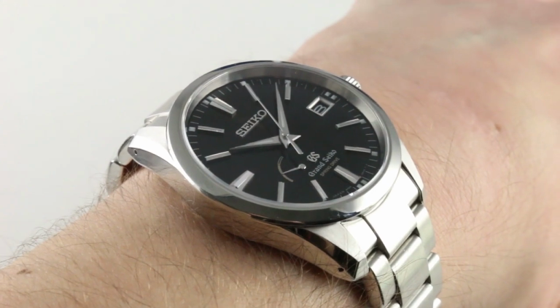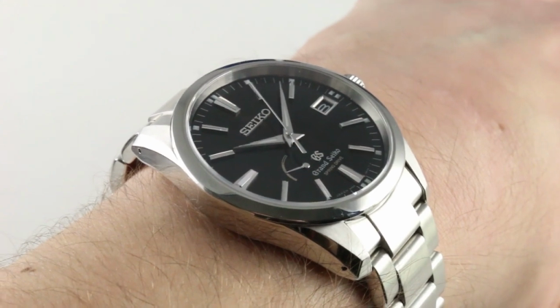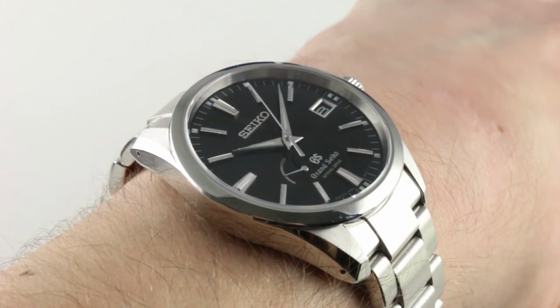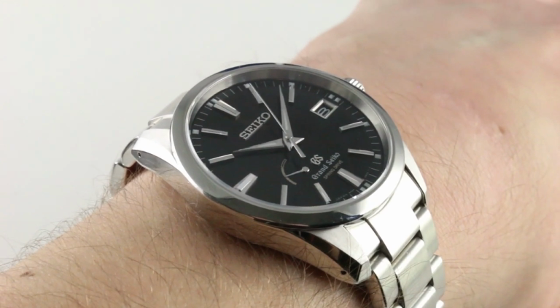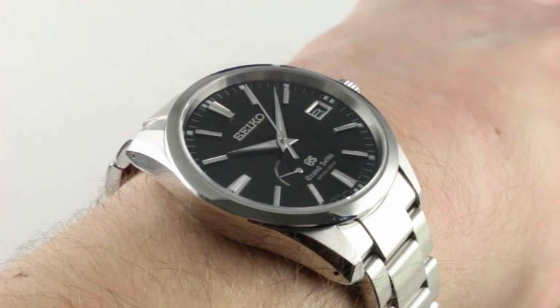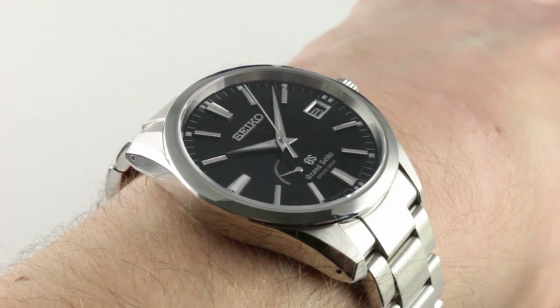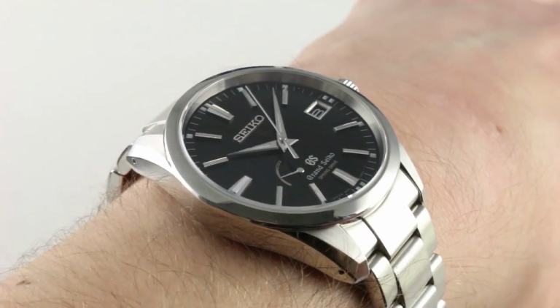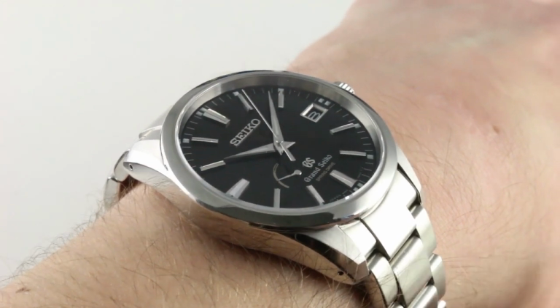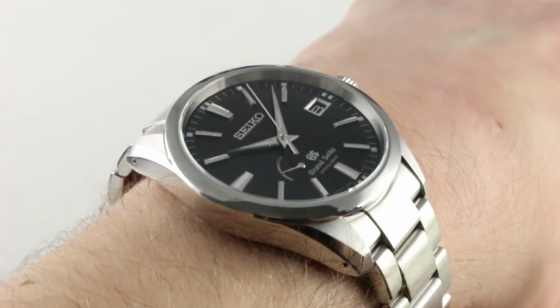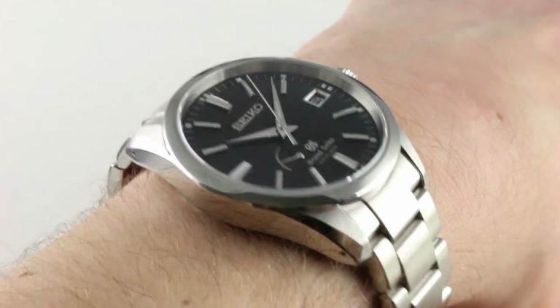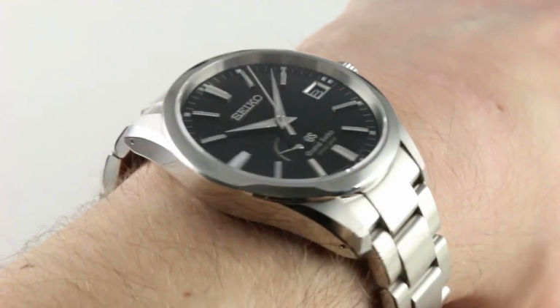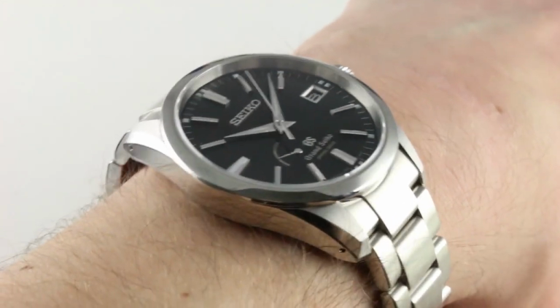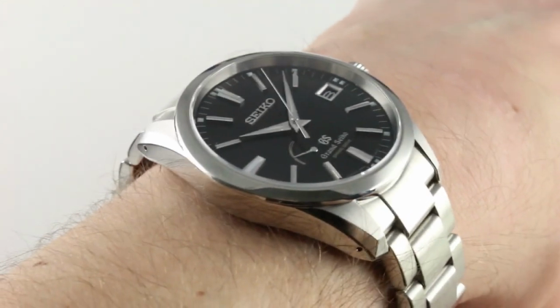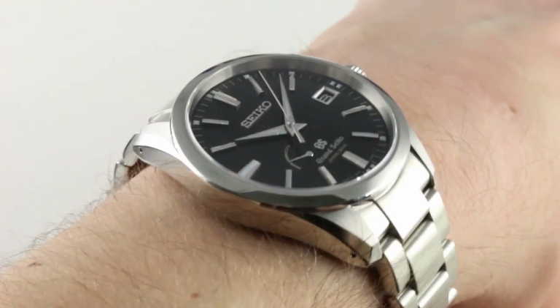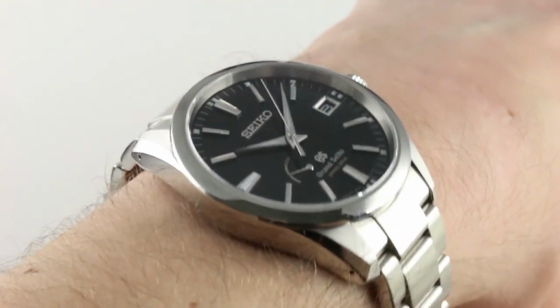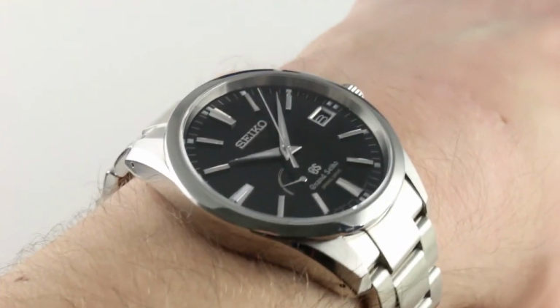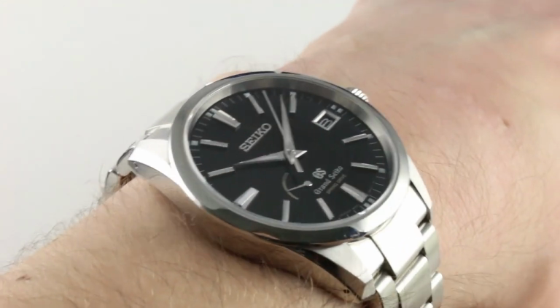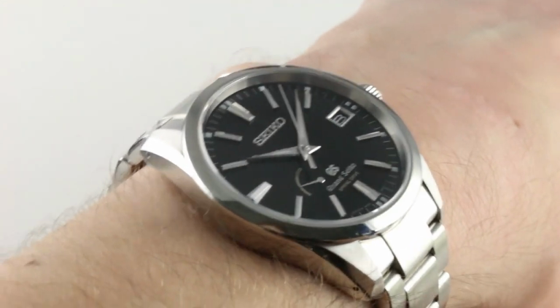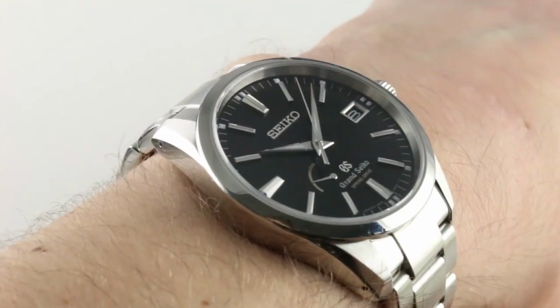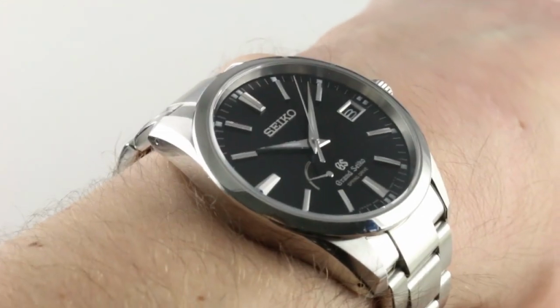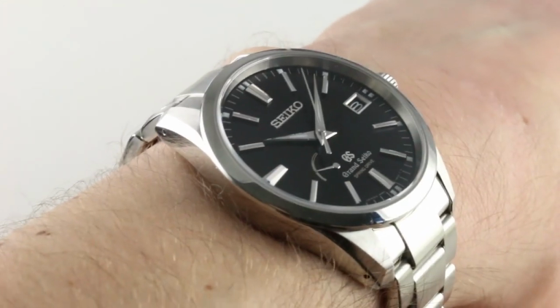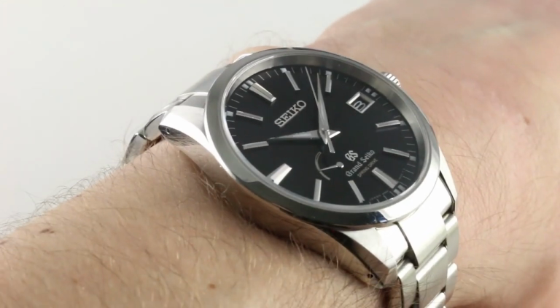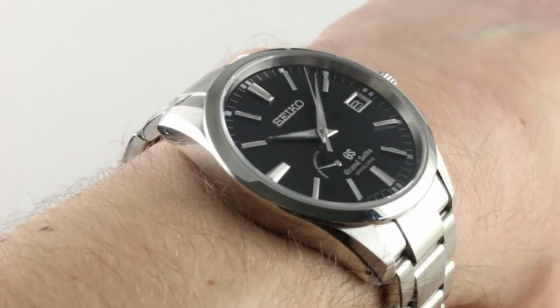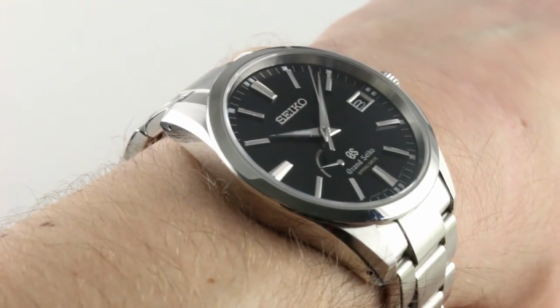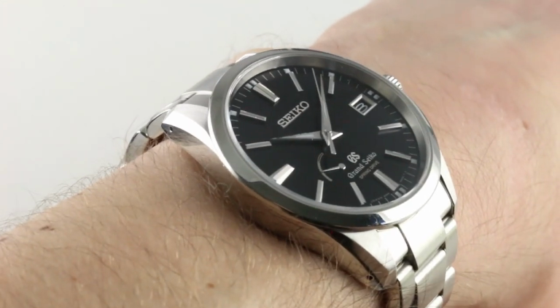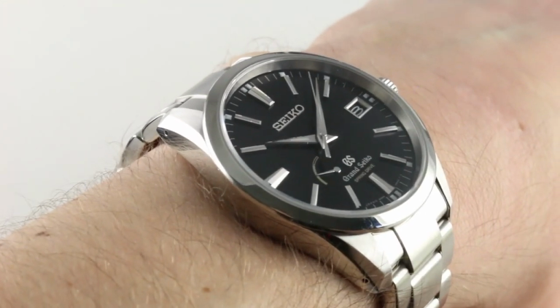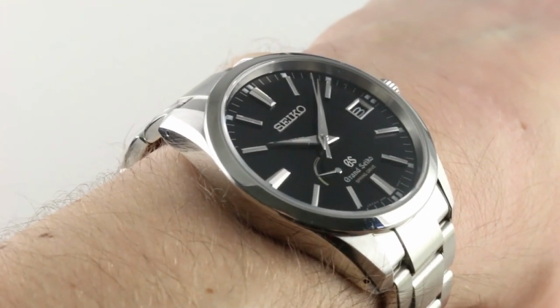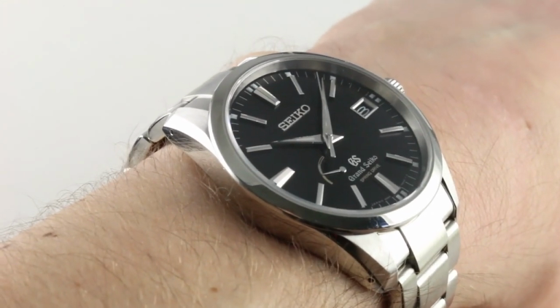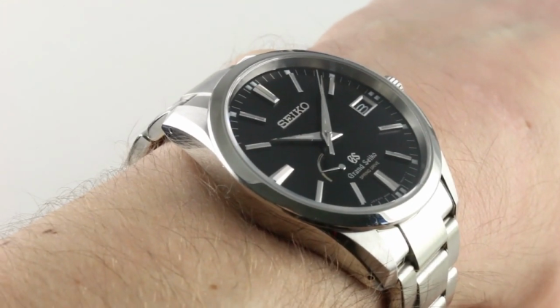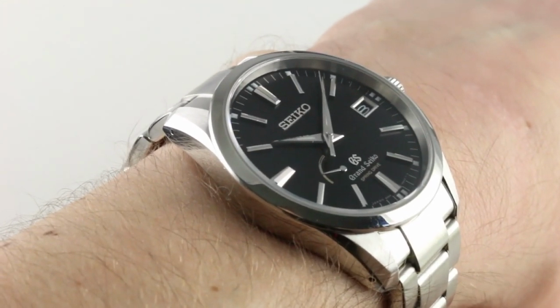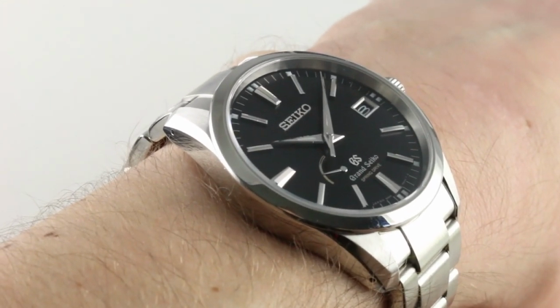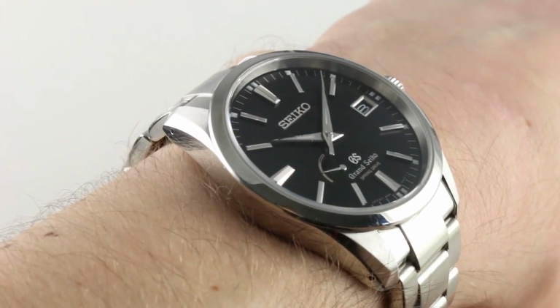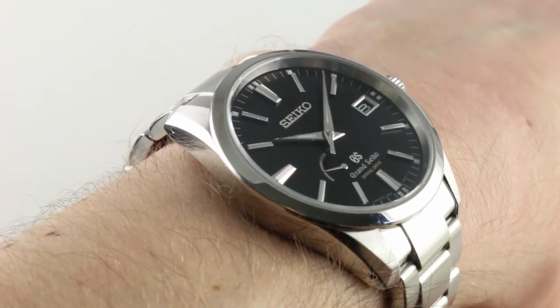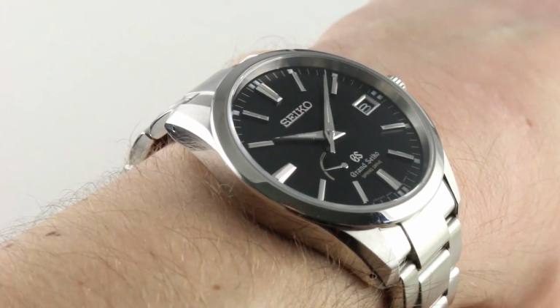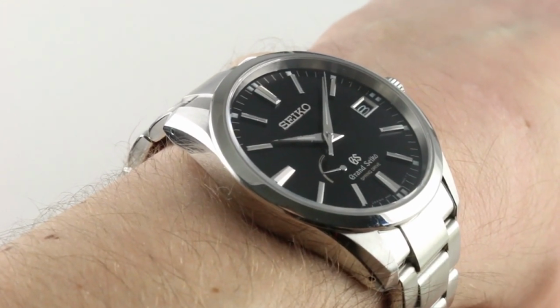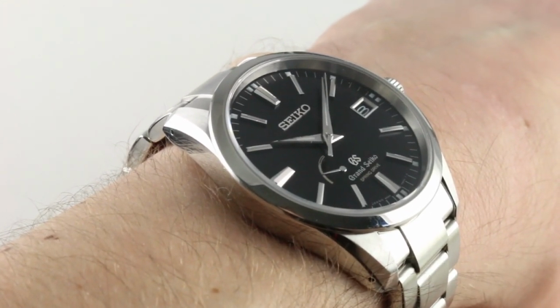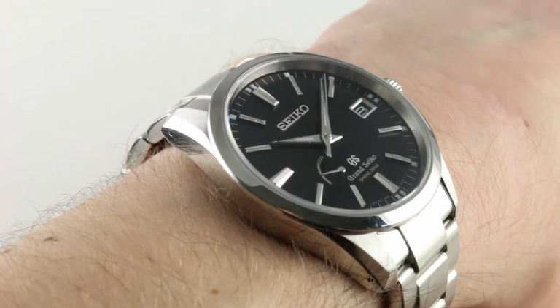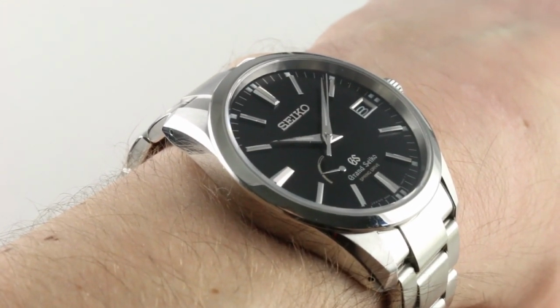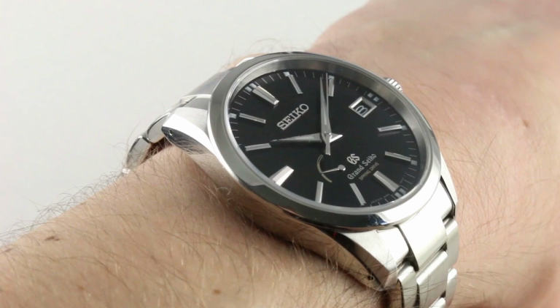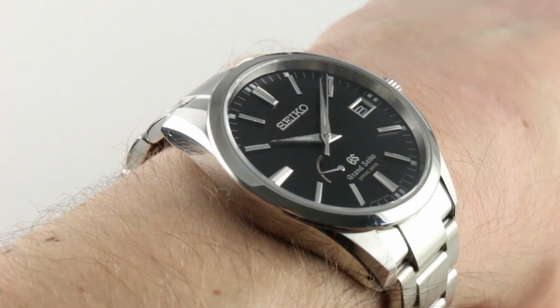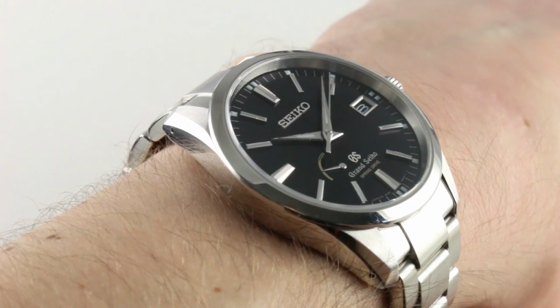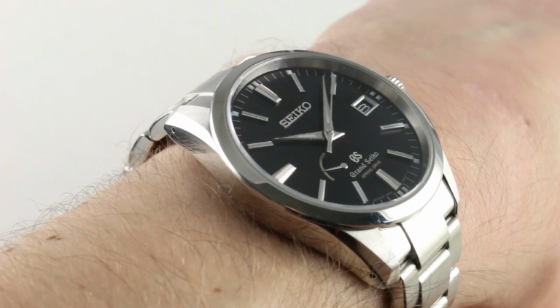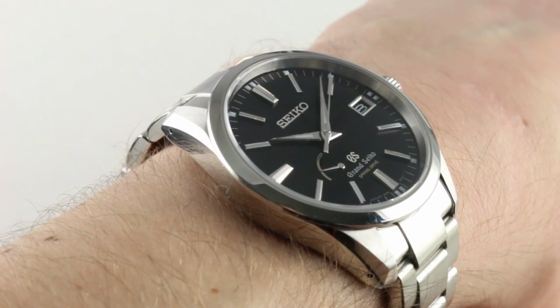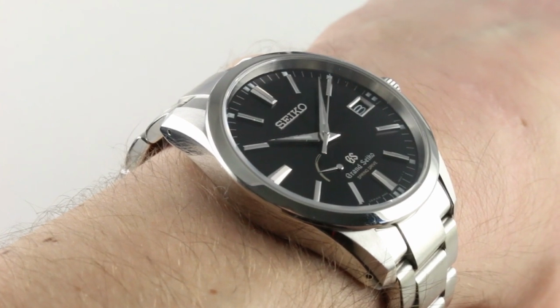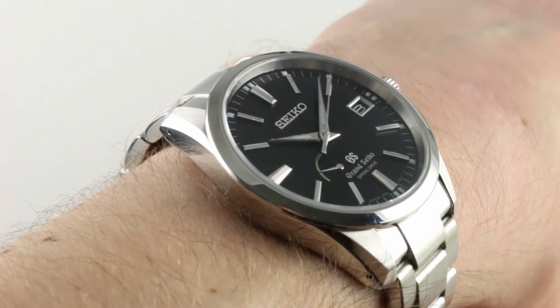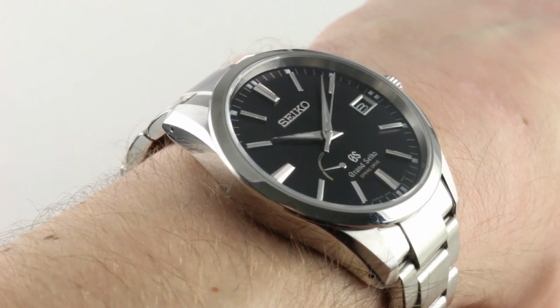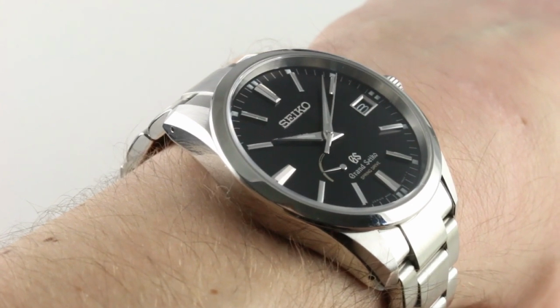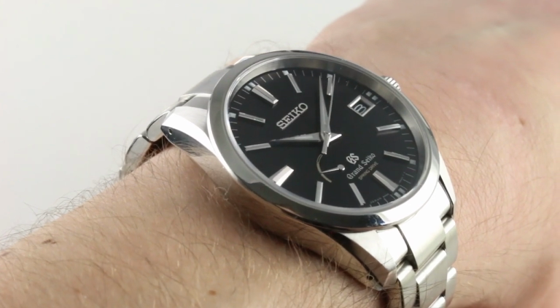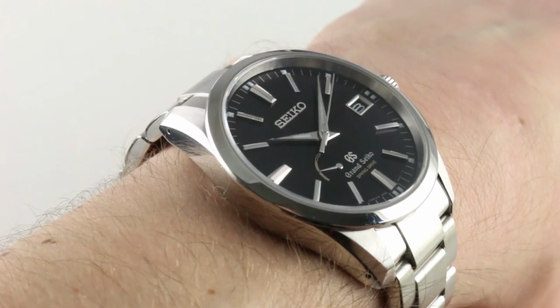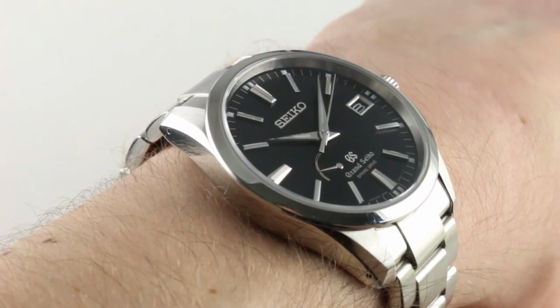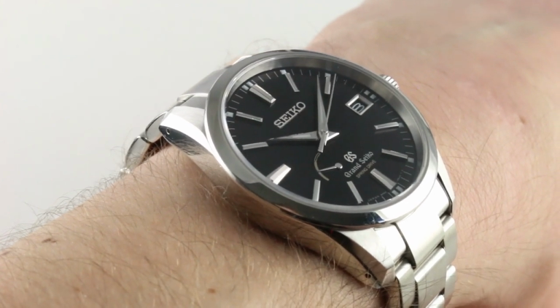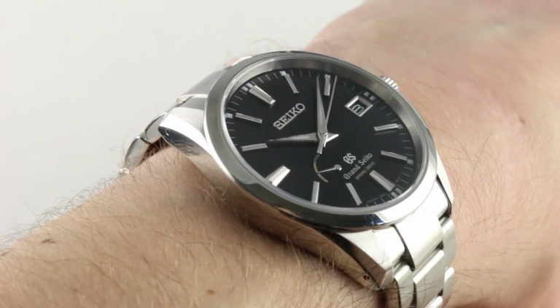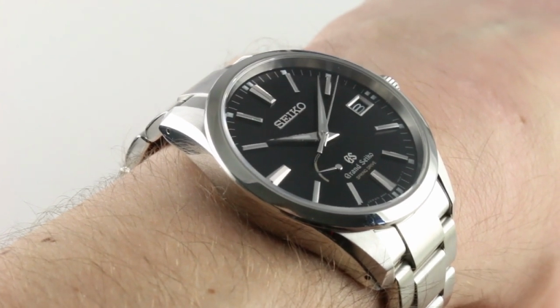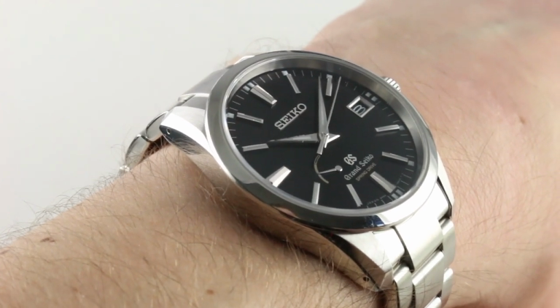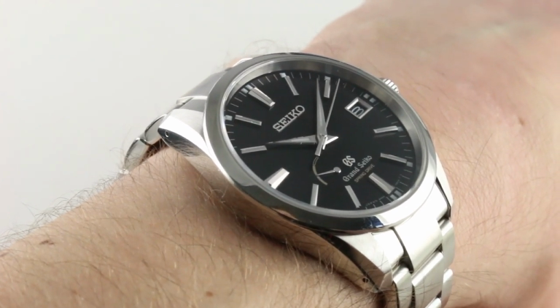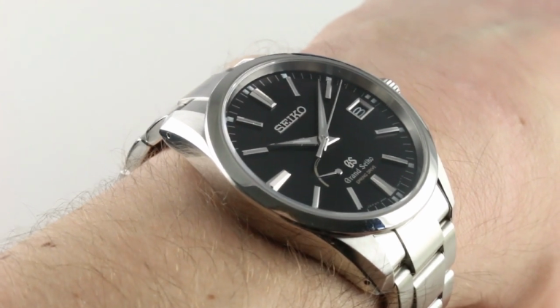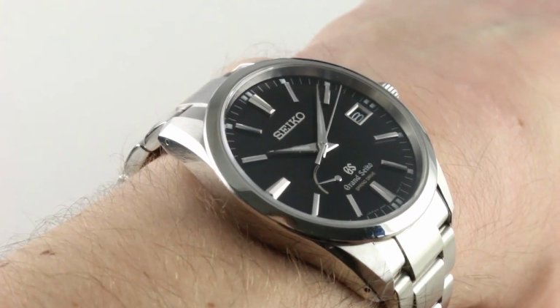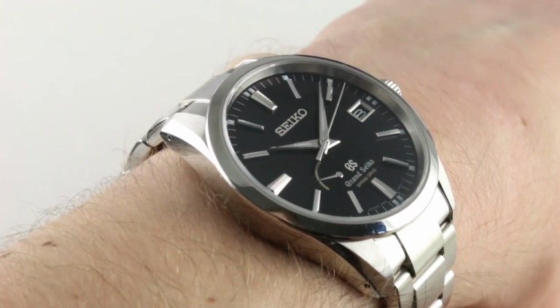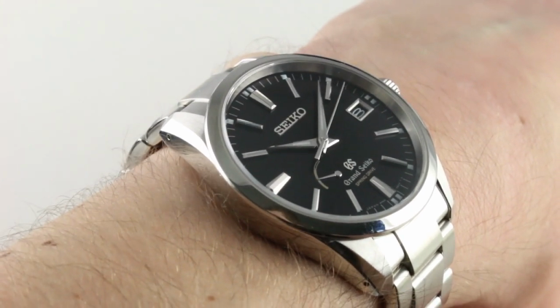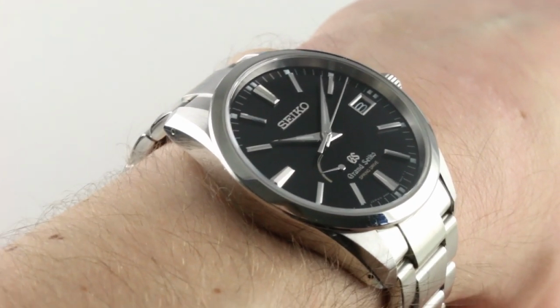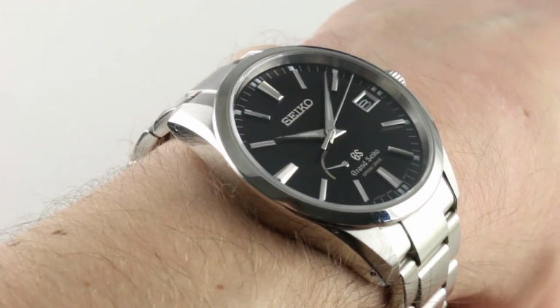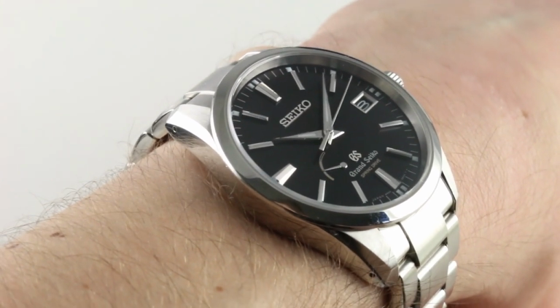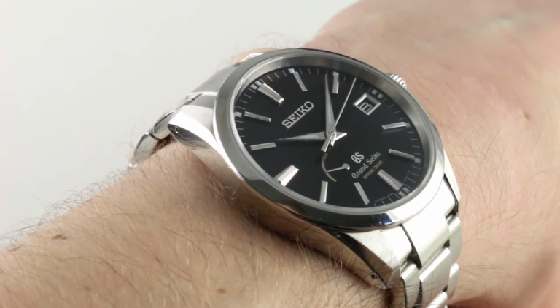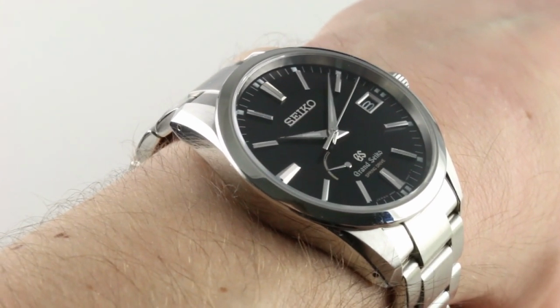Hi, I'm Tim. Welcome to our channel, and thanks for logging on. Today we're discussing the Grand Seiko Spring Drive SBGA 101 in stainless steel.